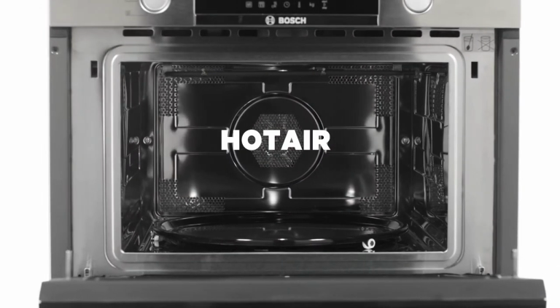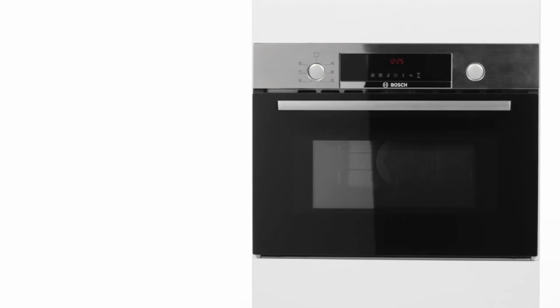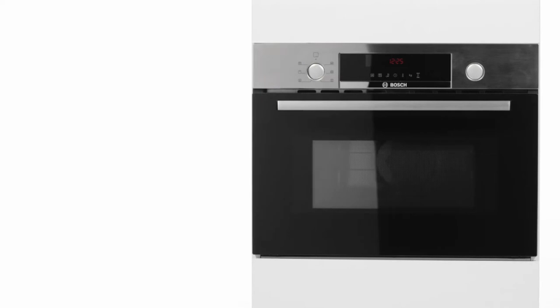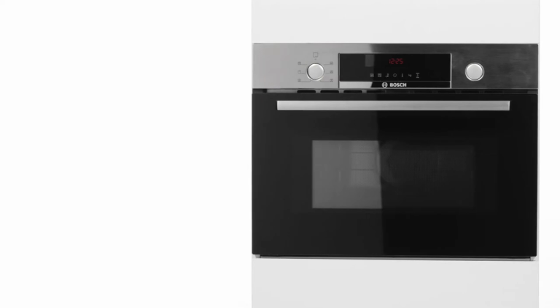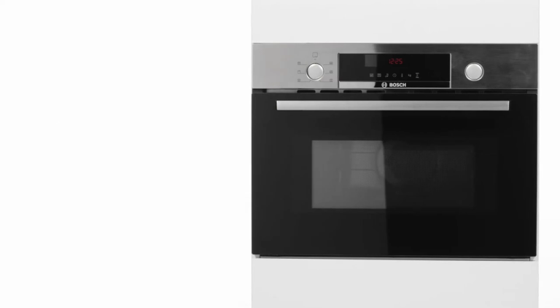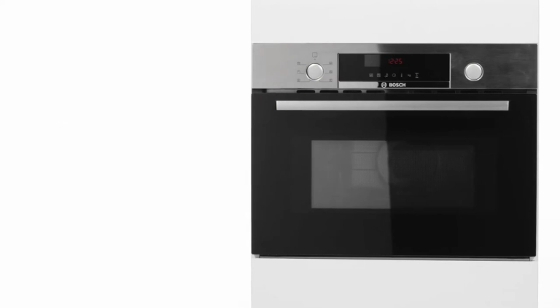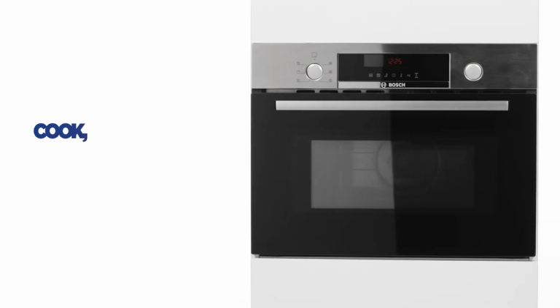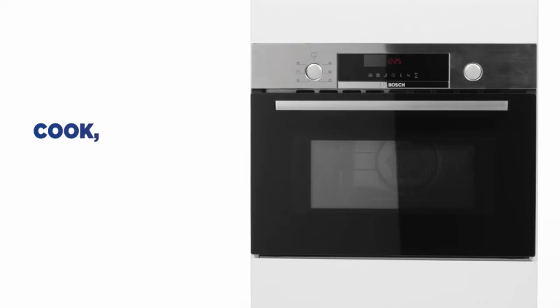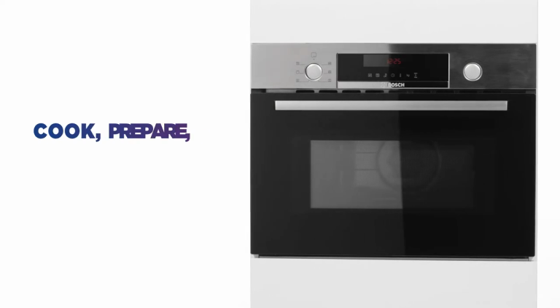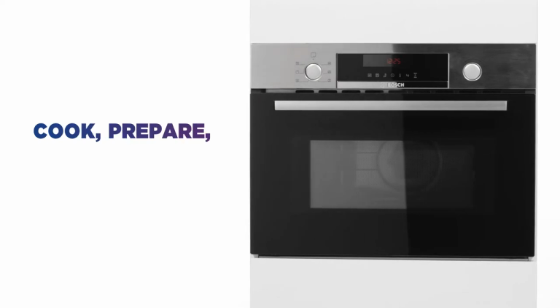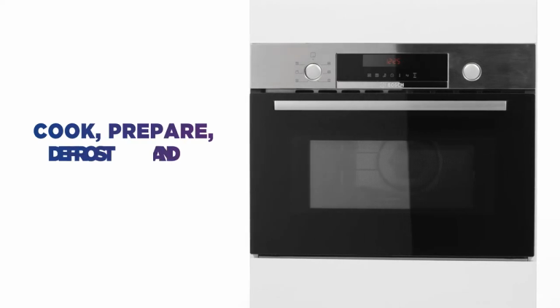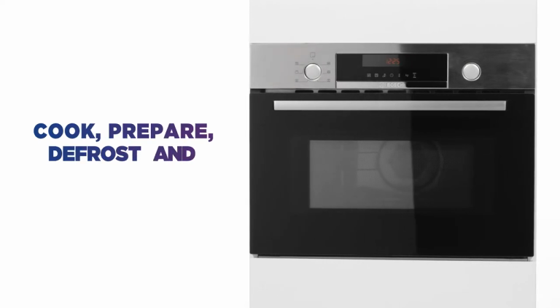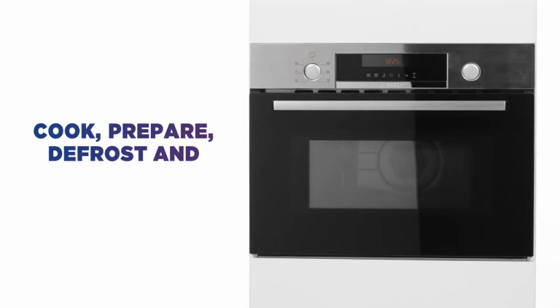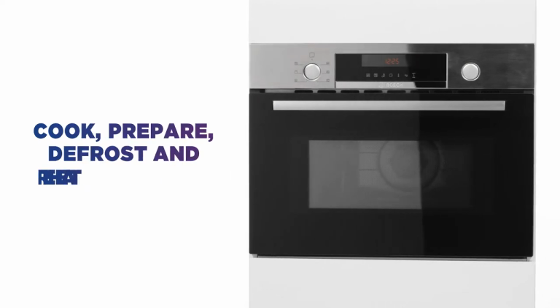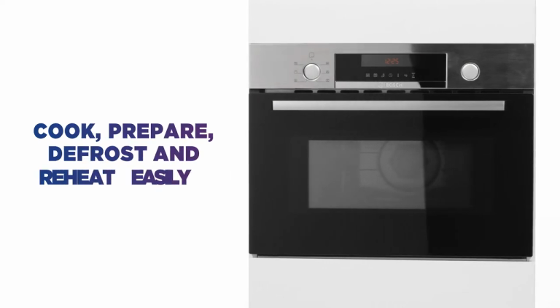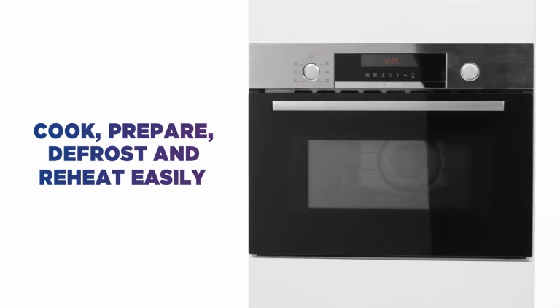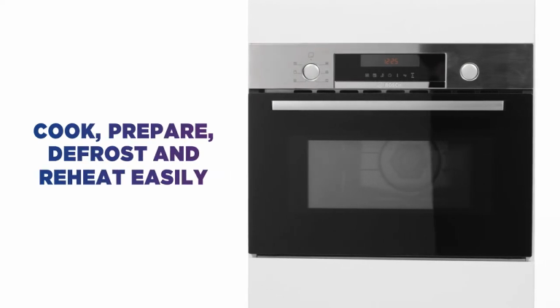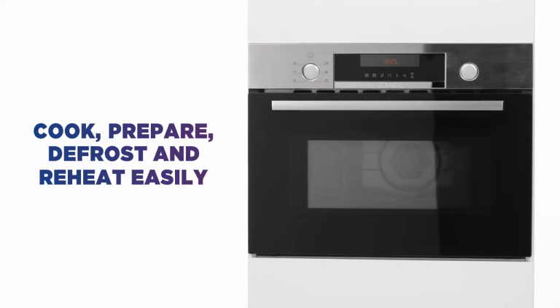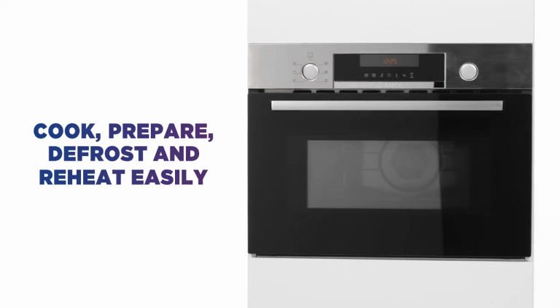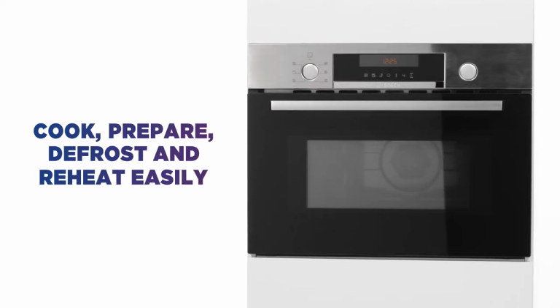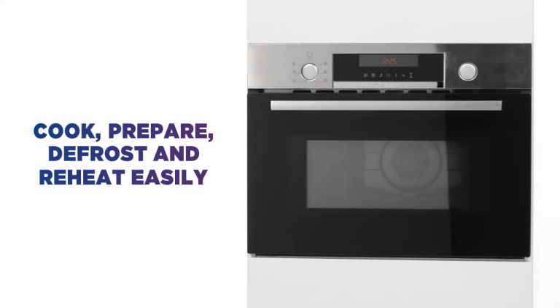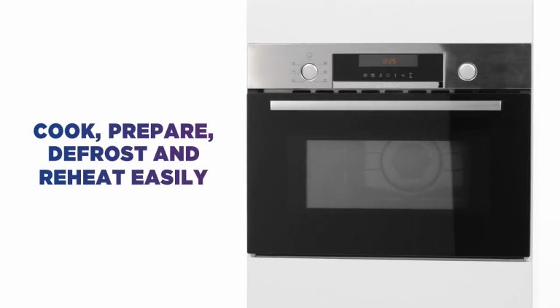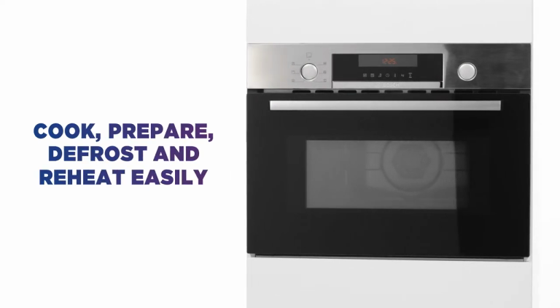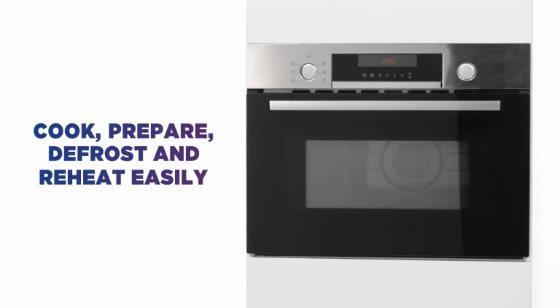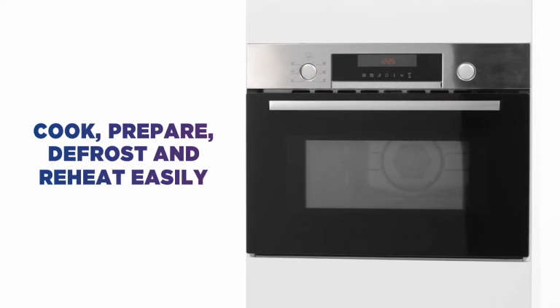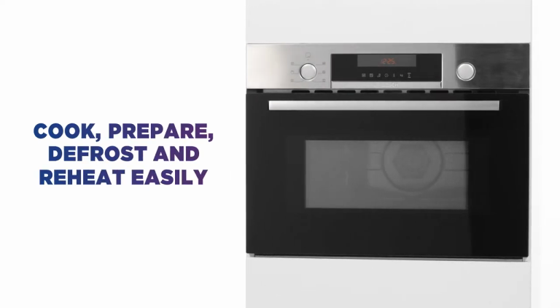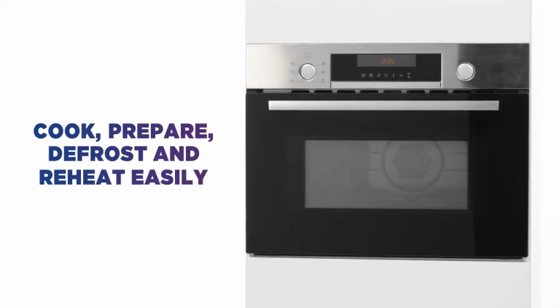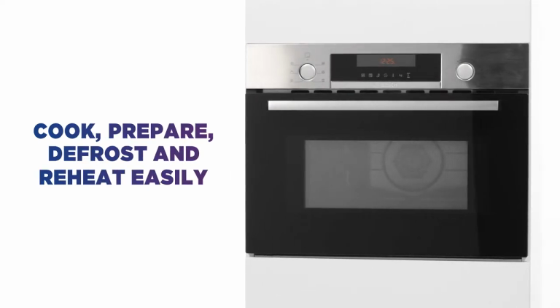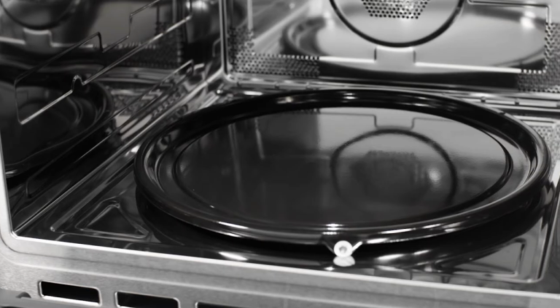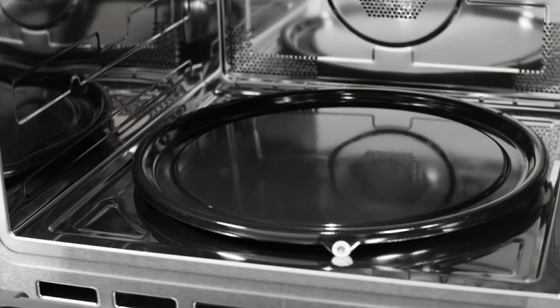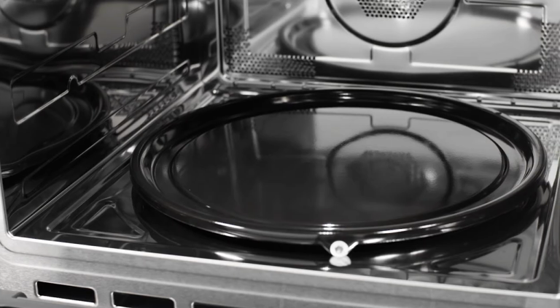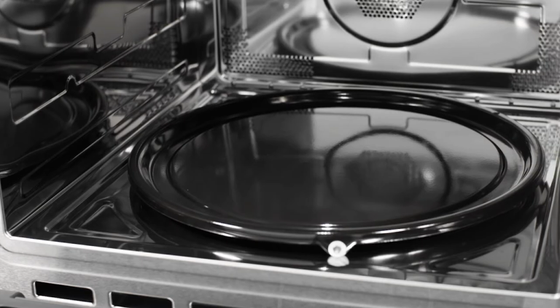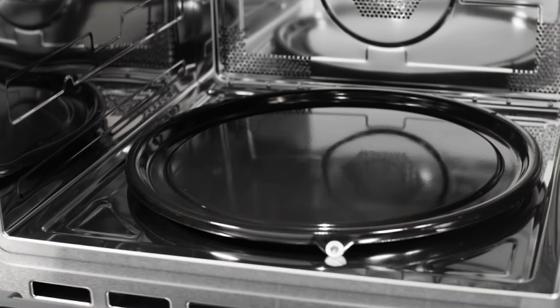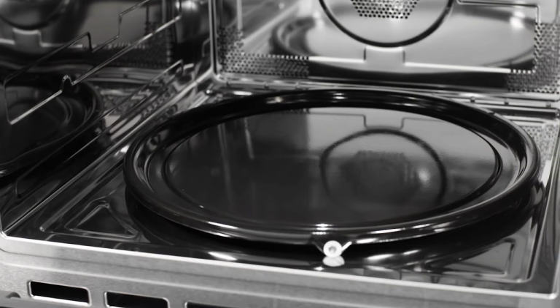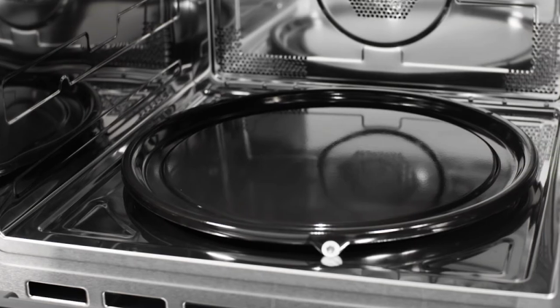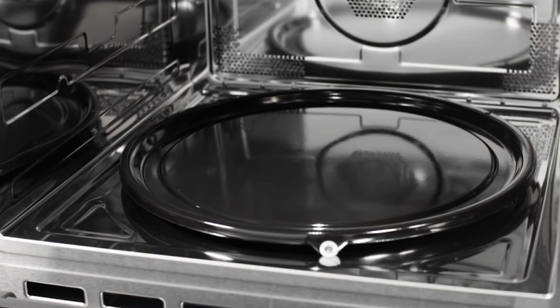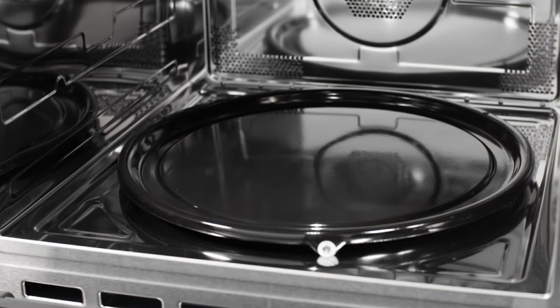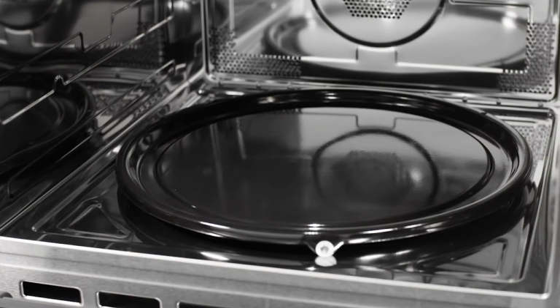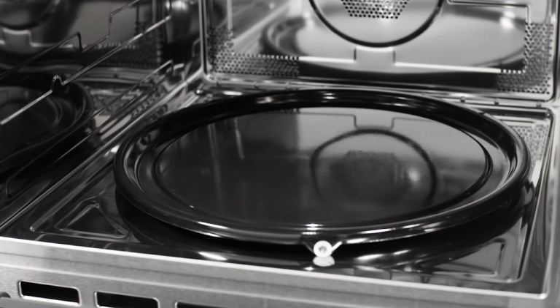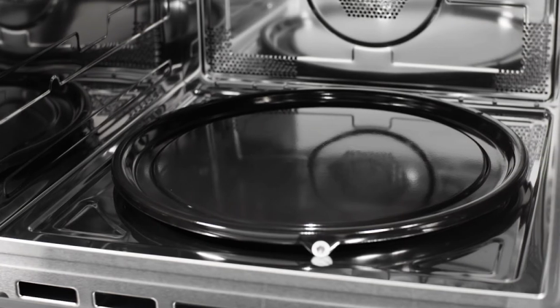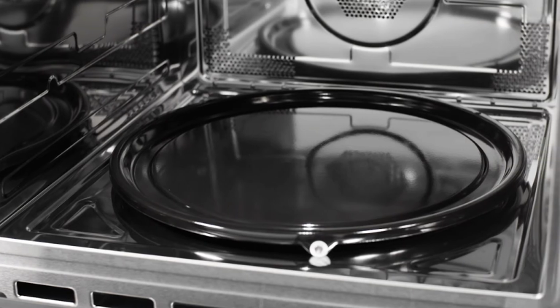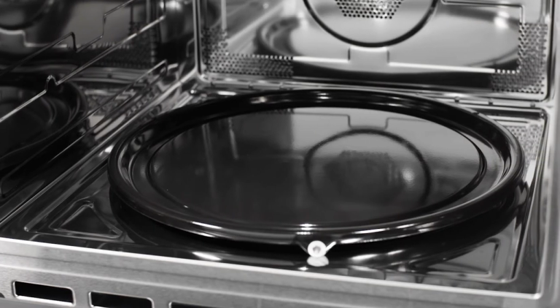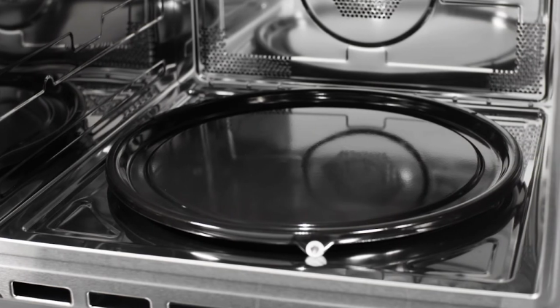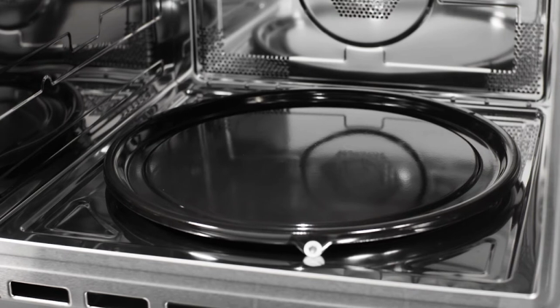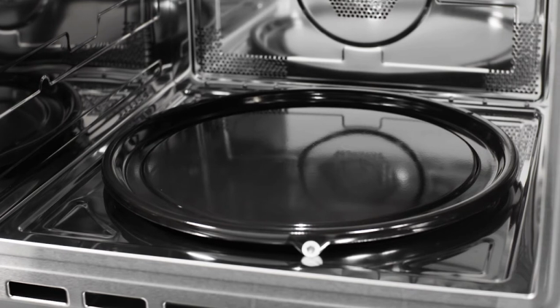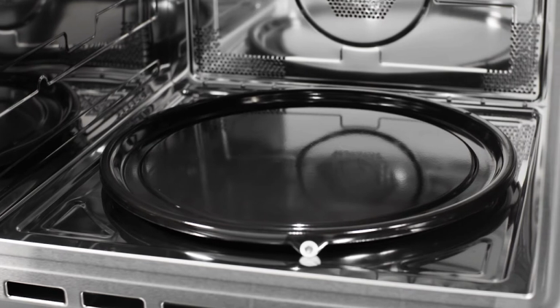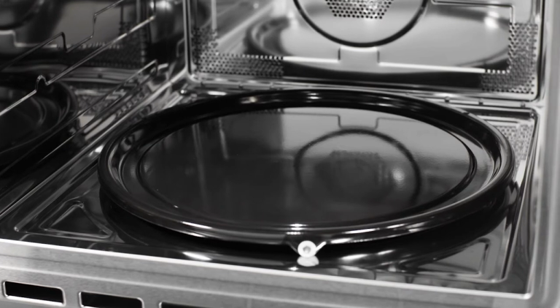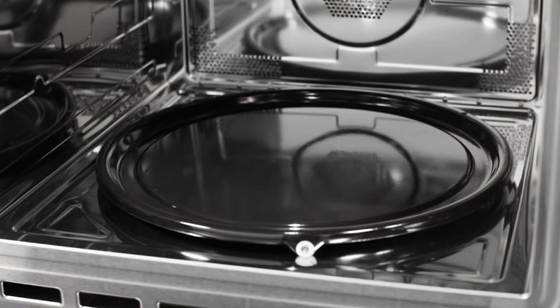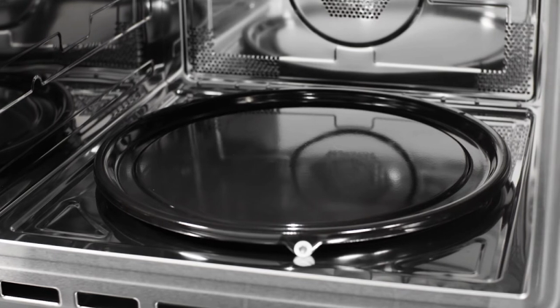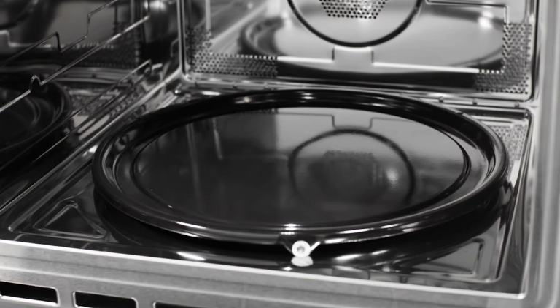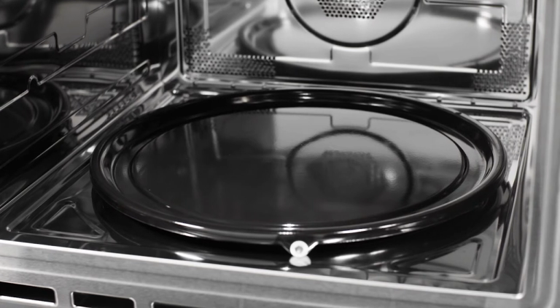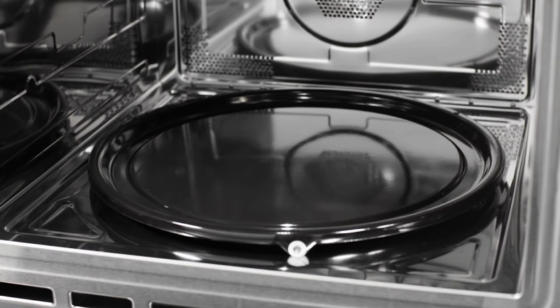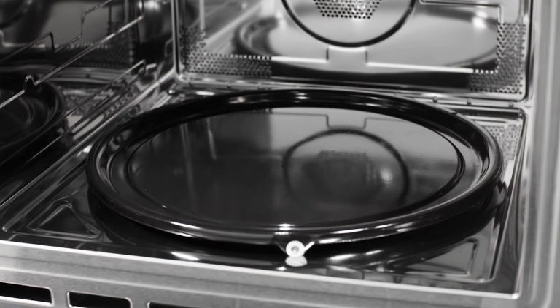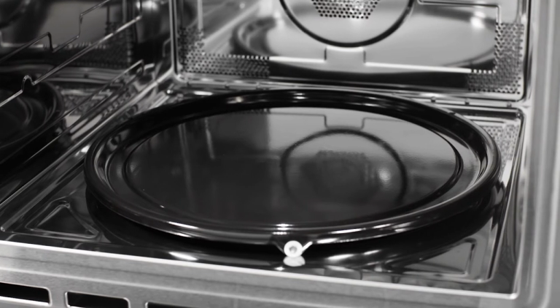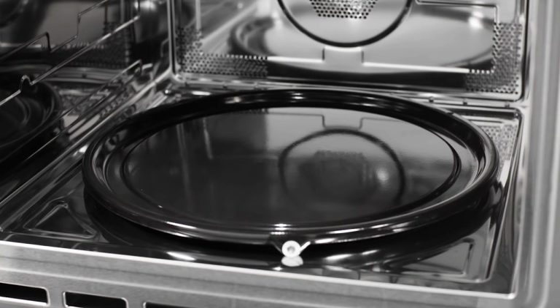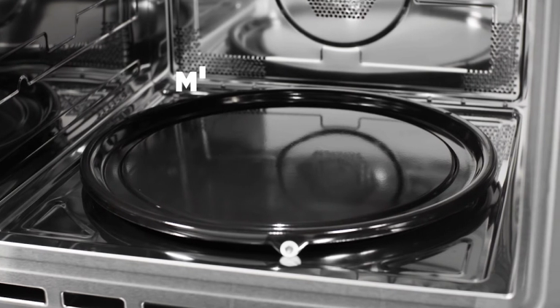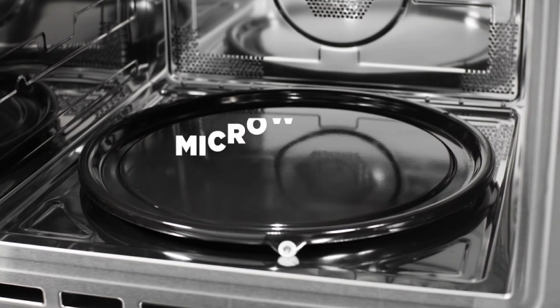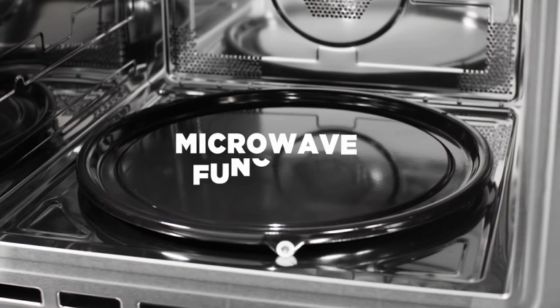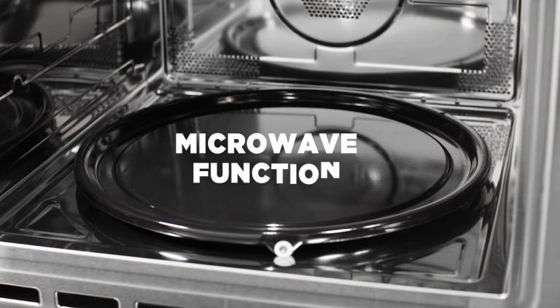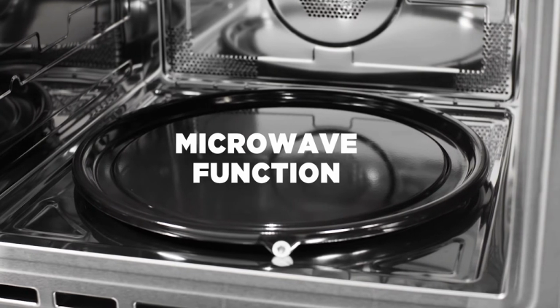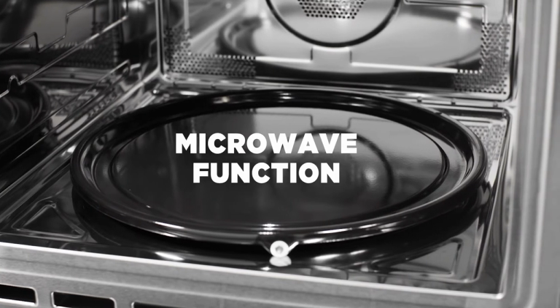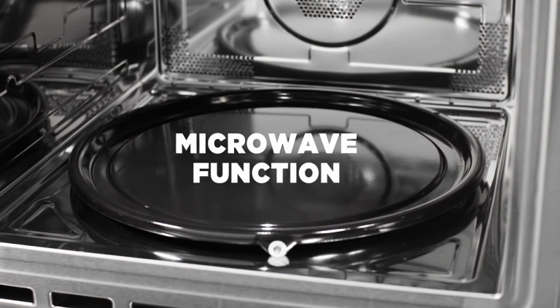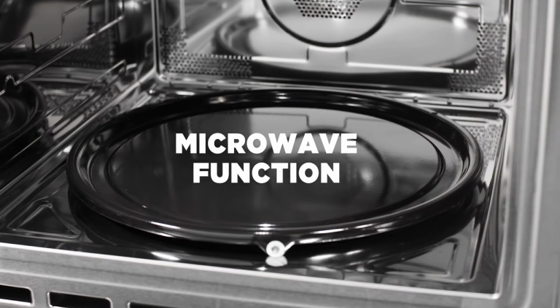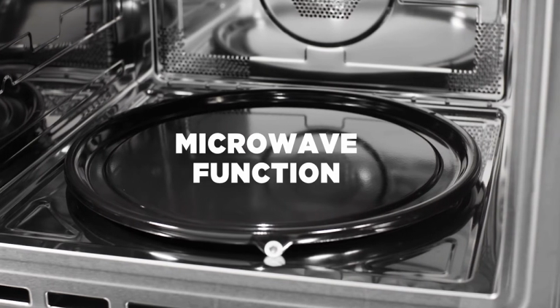Whether you want to cook, prepare, defrost, or reheat, you can do it all easily in no time at all with the versatile microwave function.